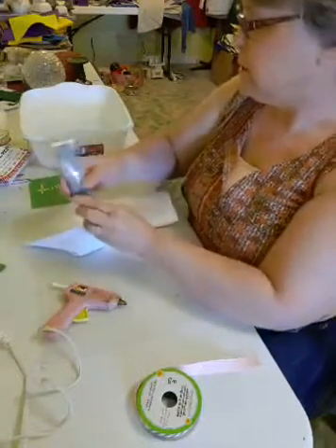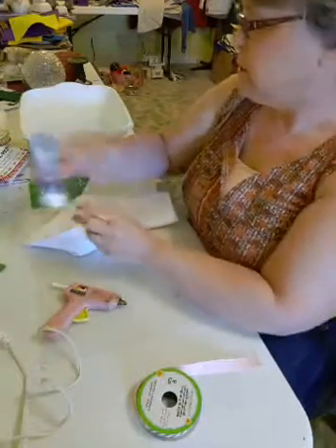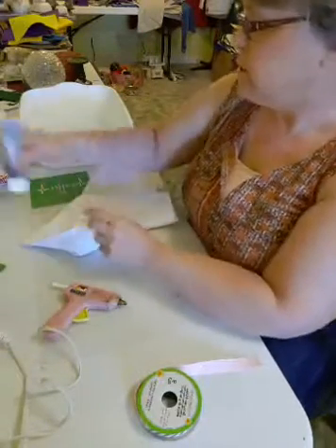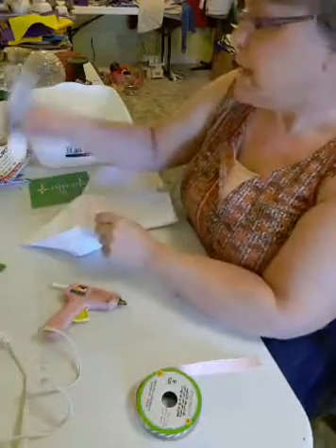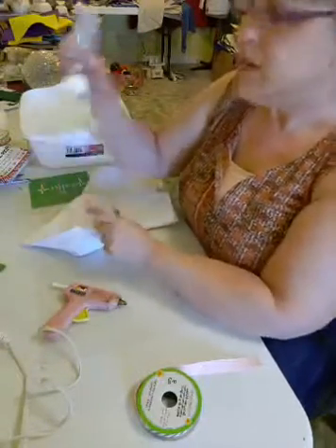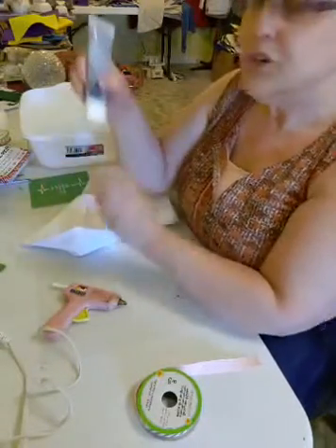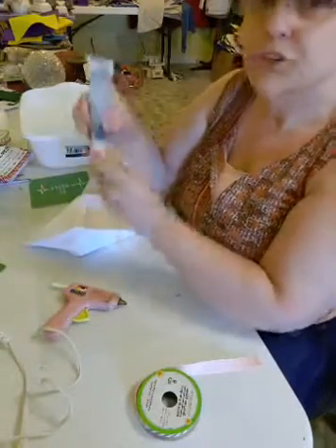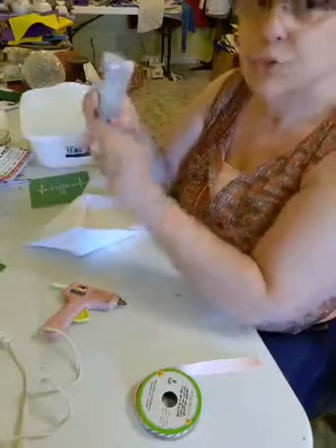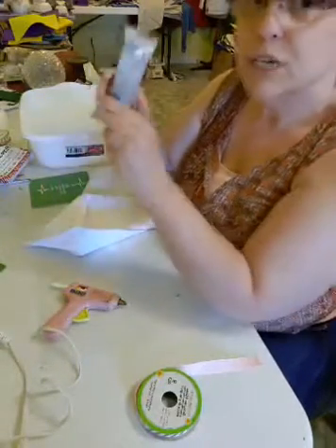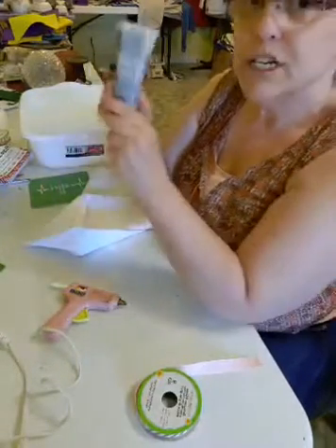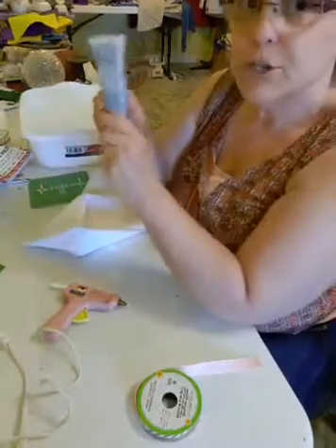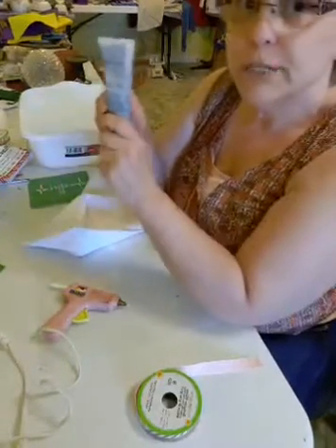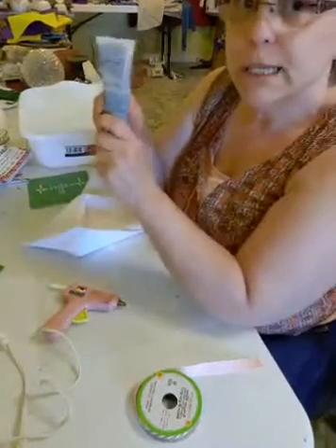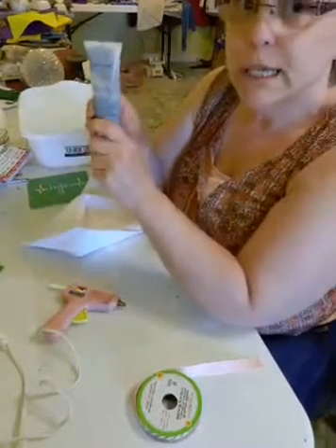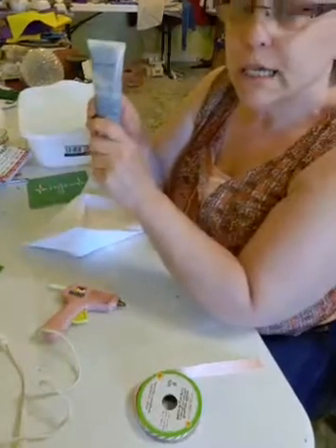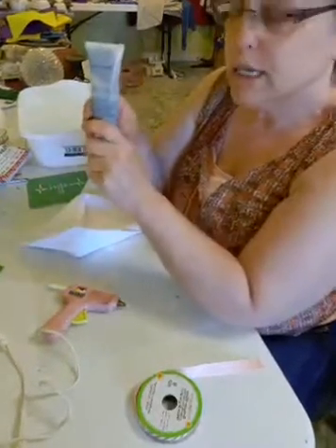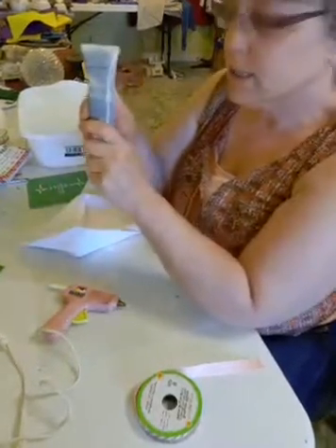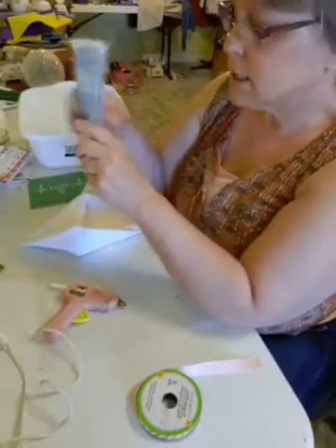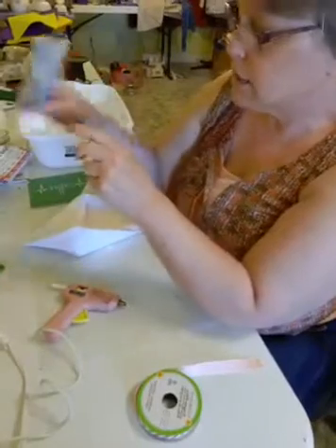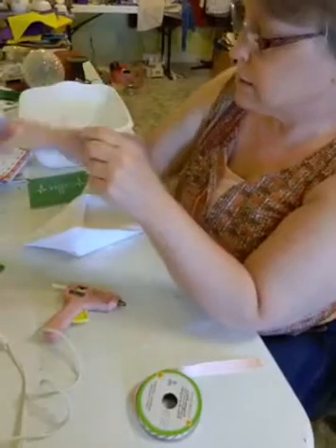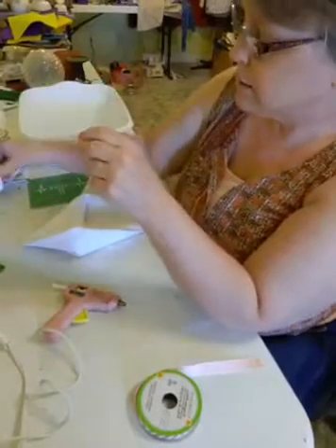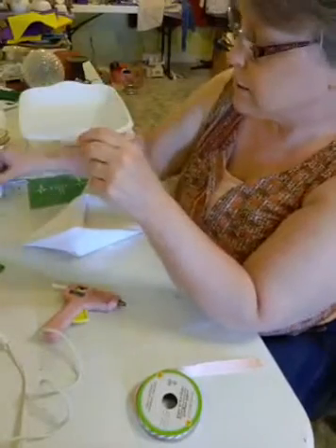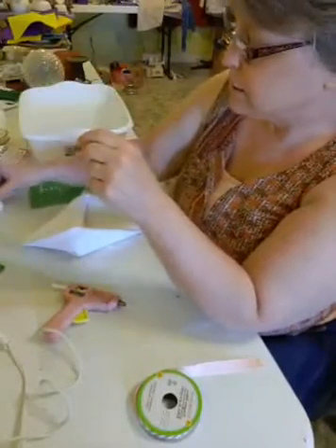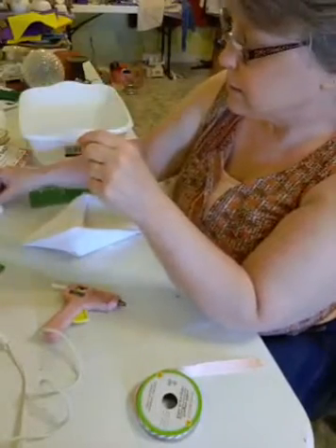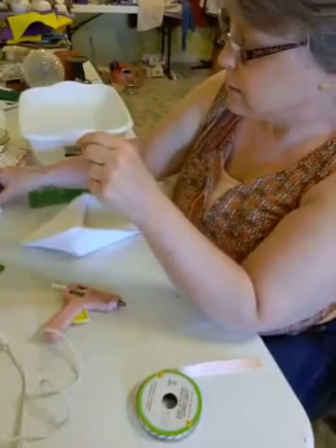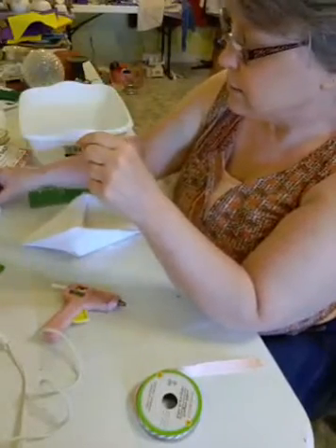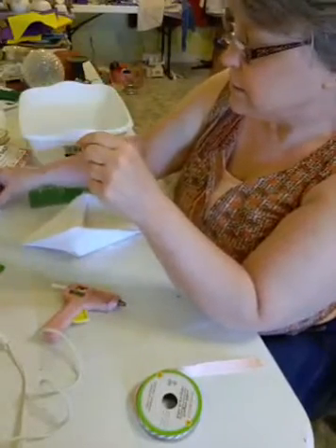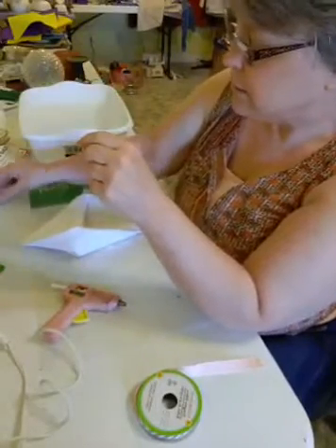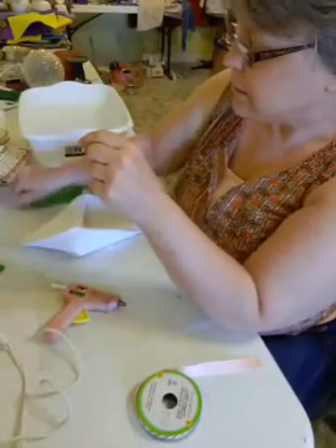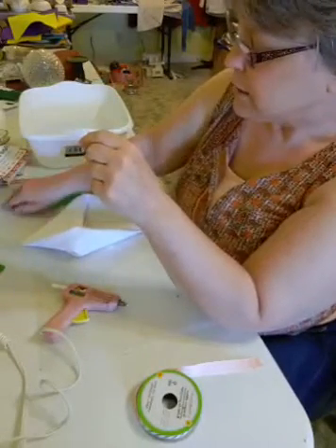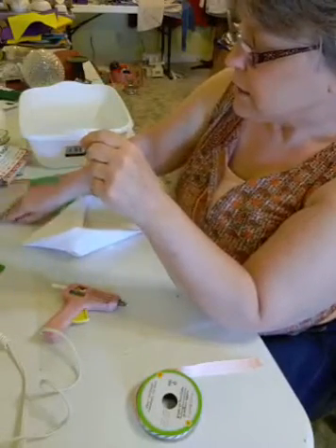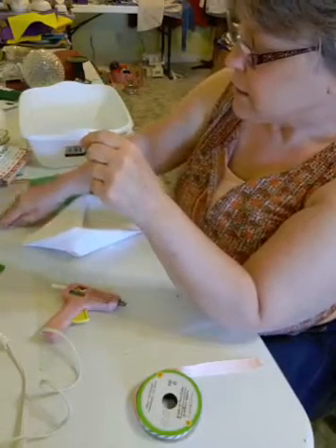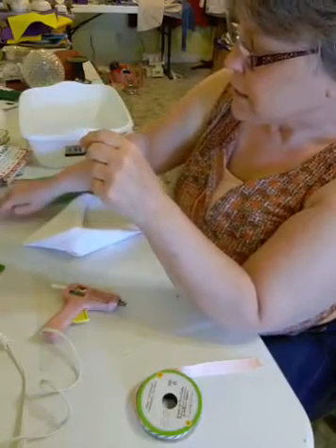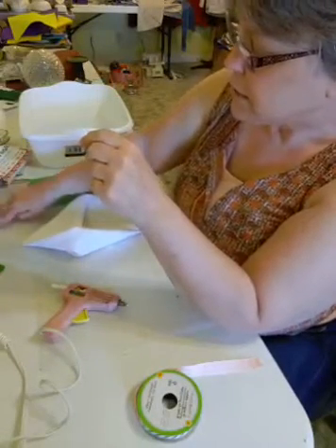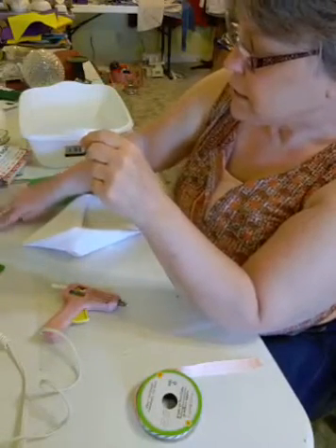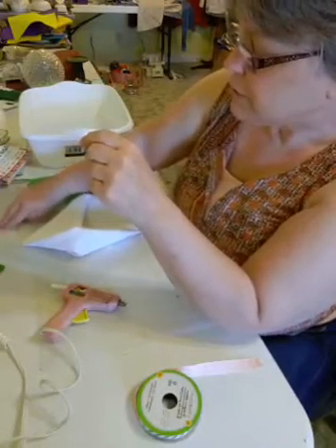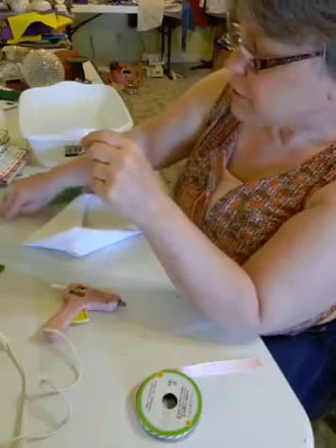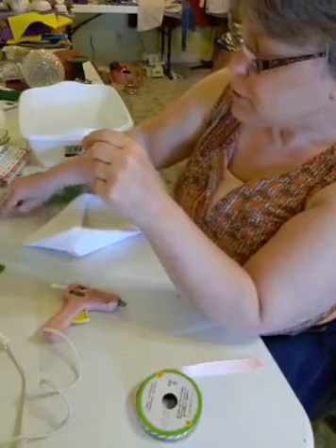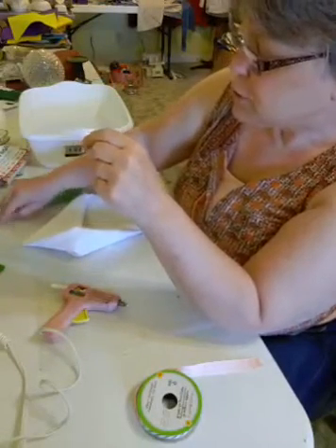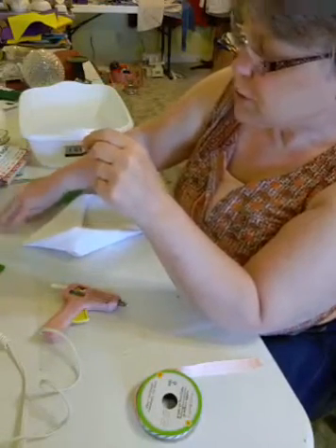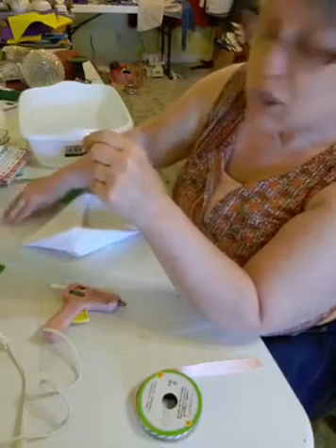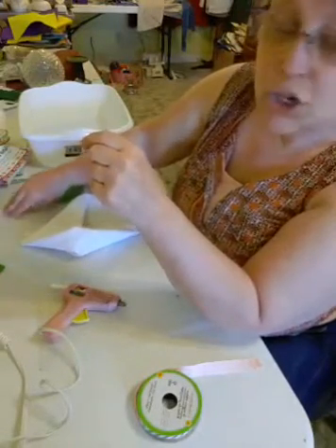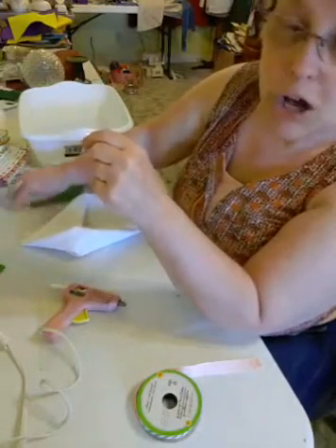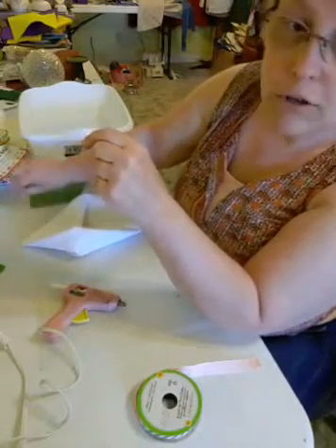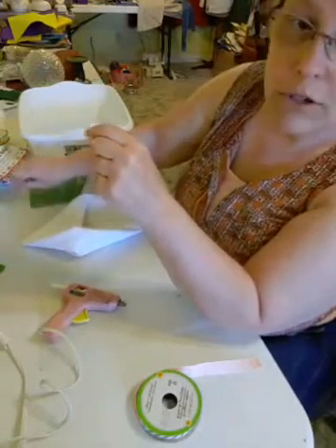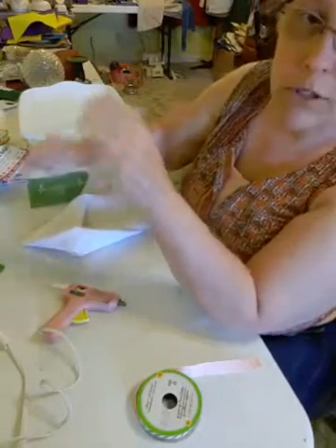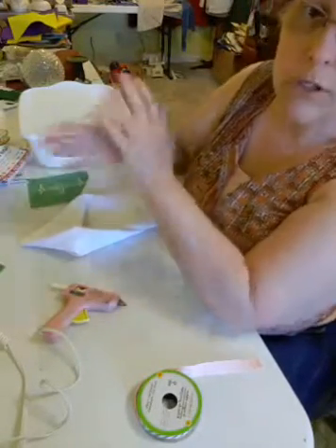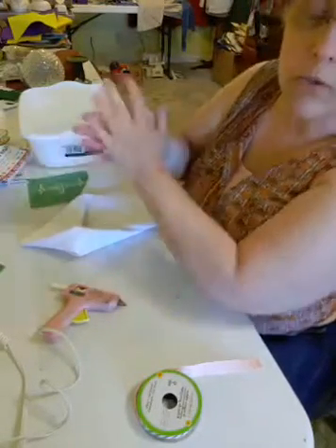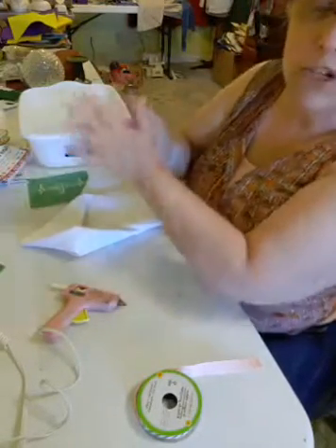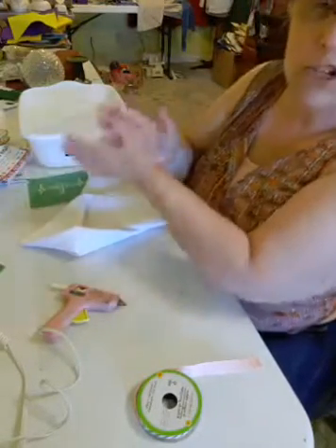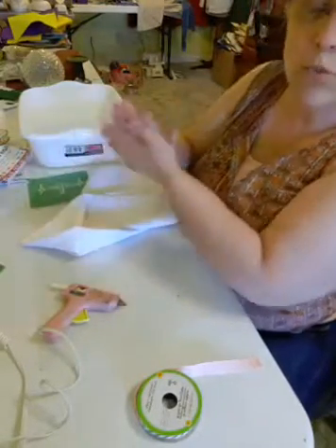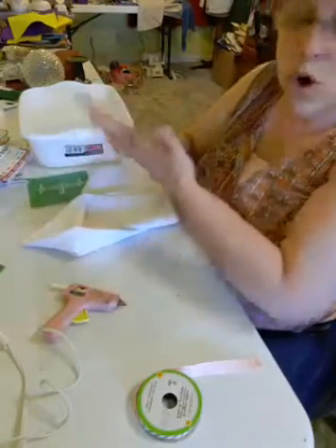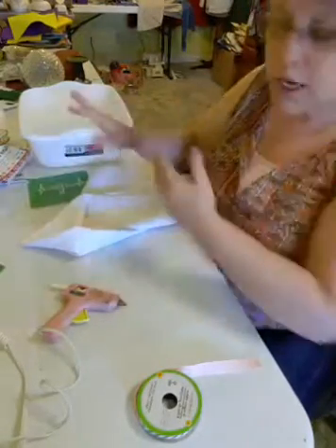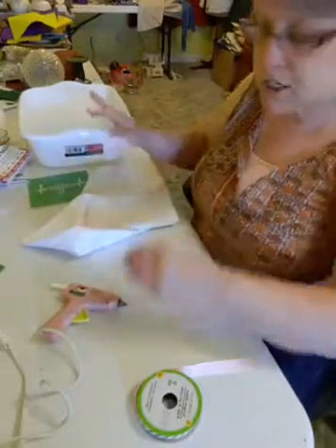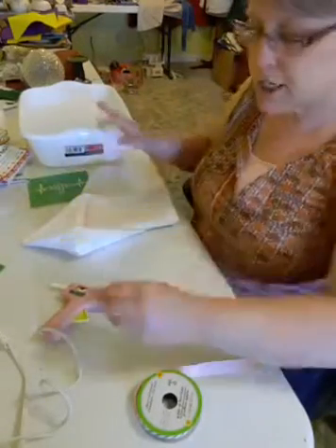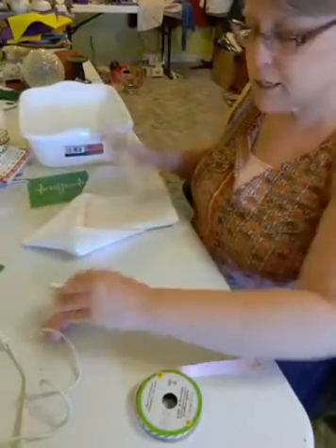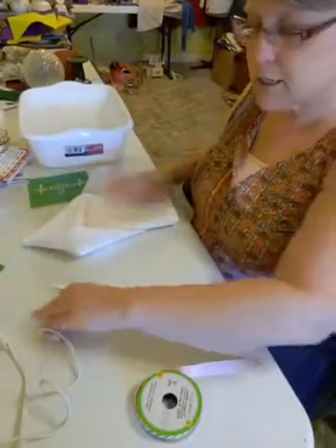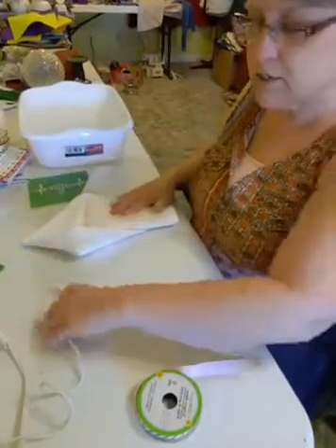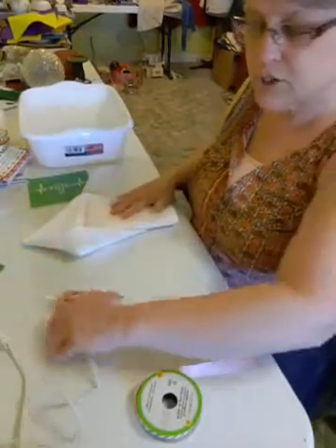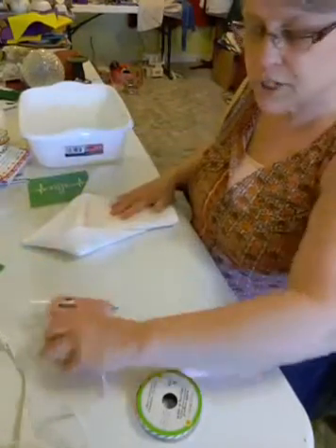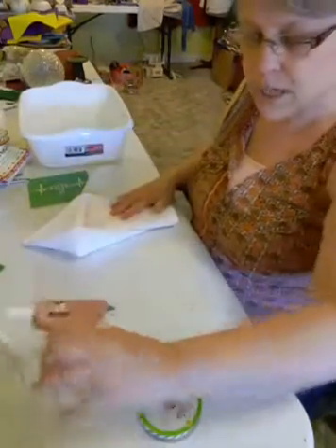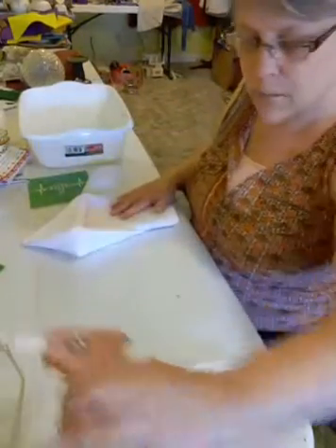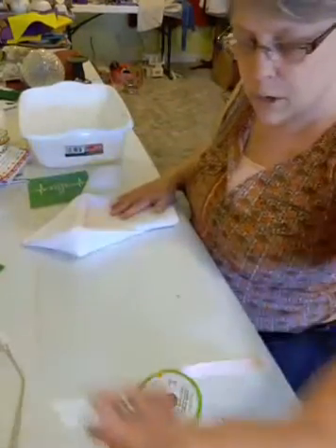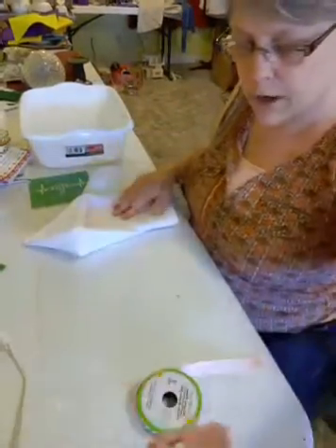You do want to use the inks. If you use the chalk, when you wash it, it'll just come off.